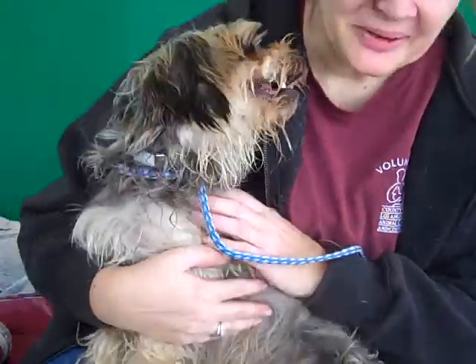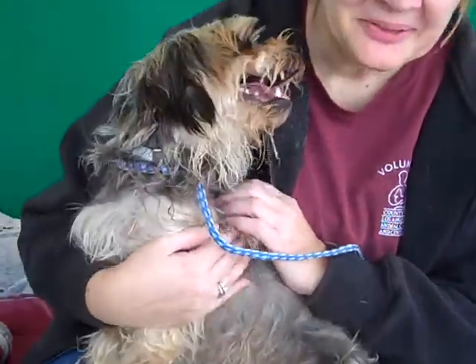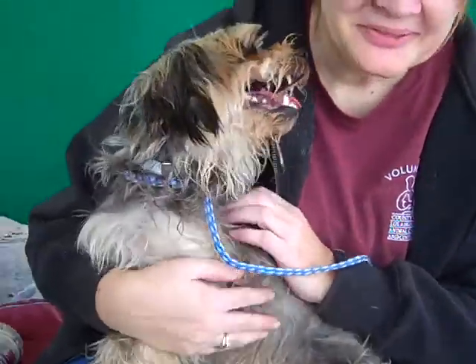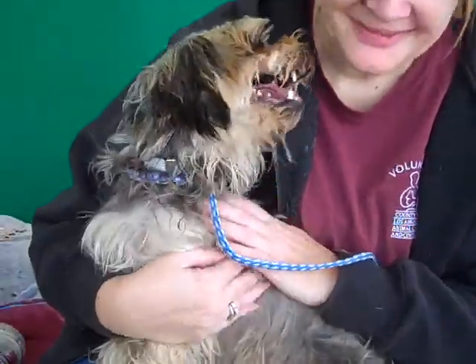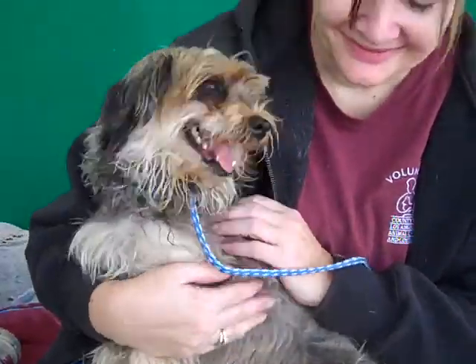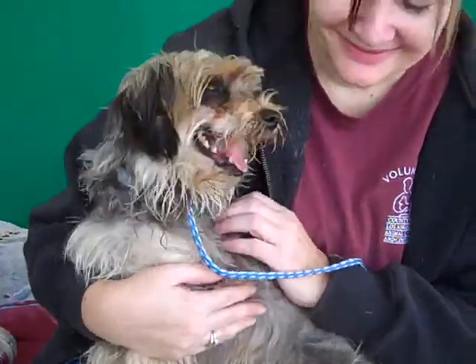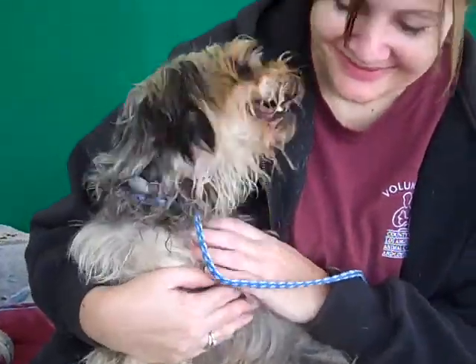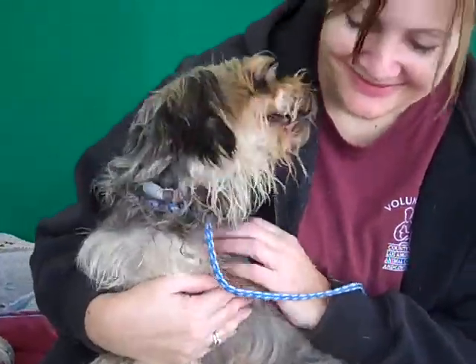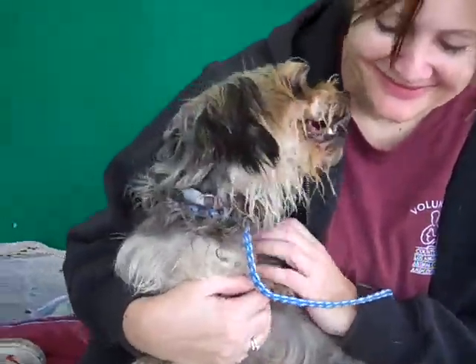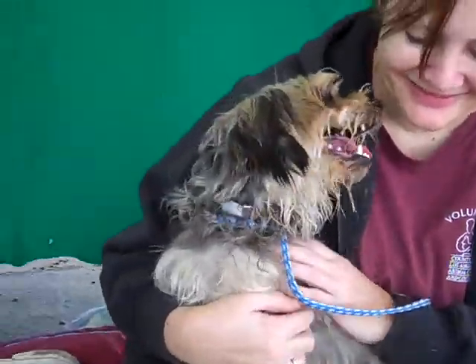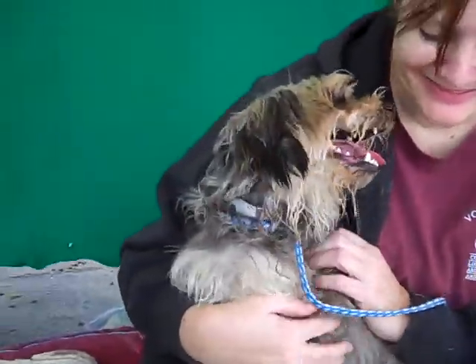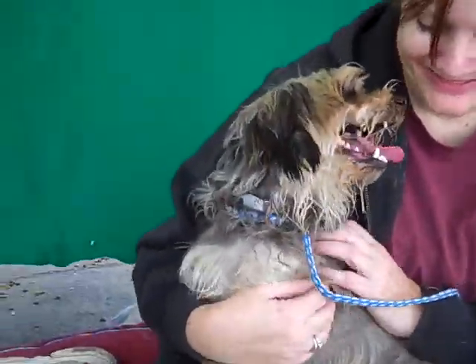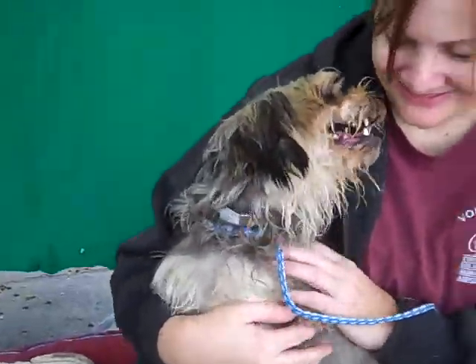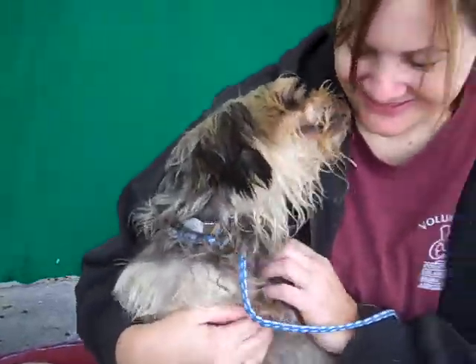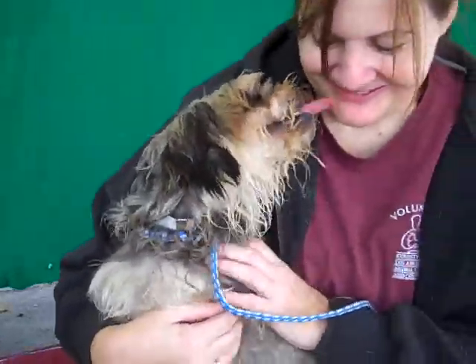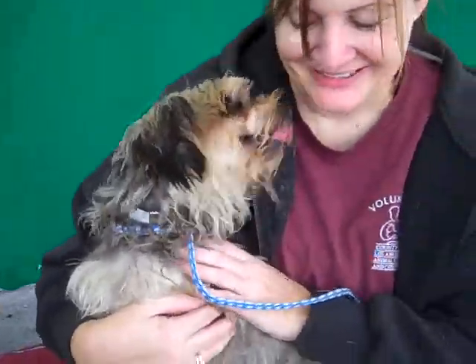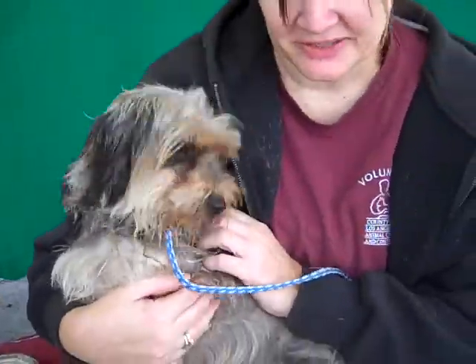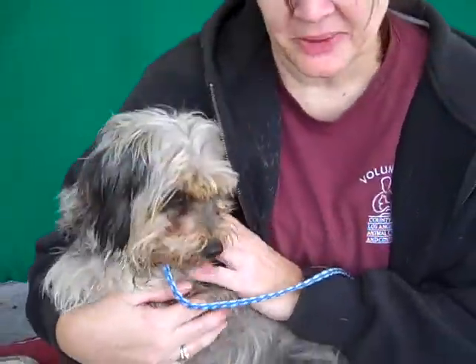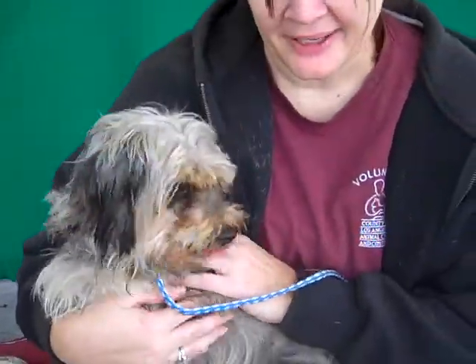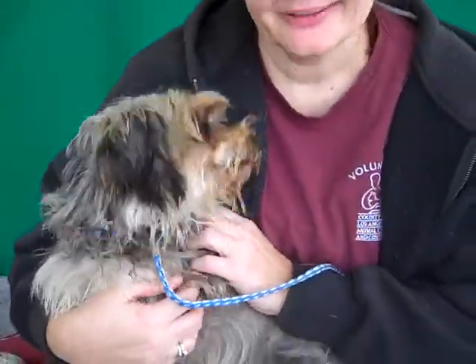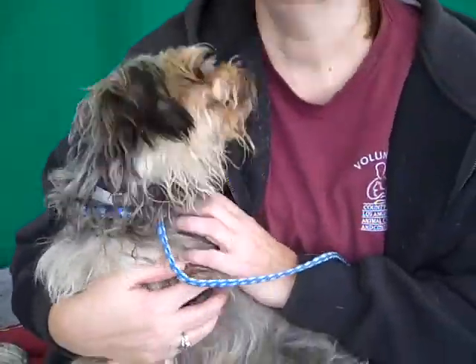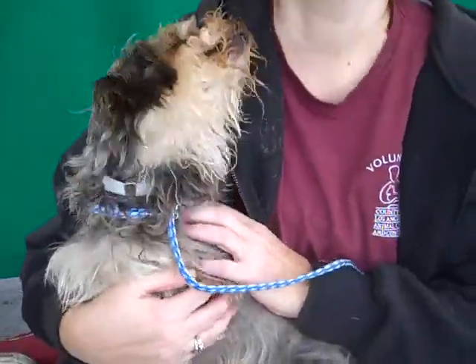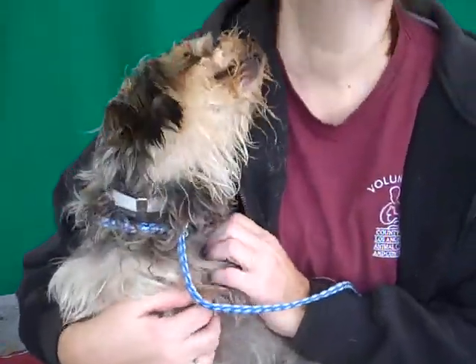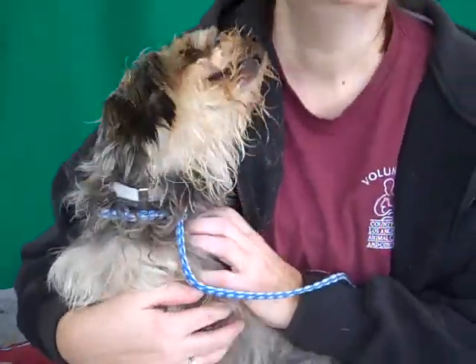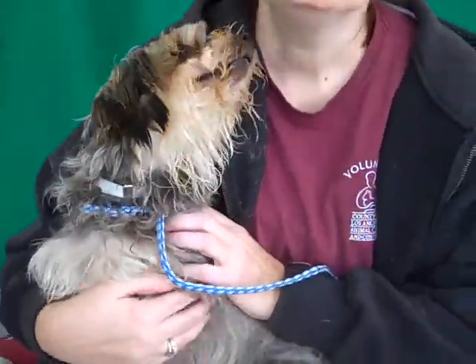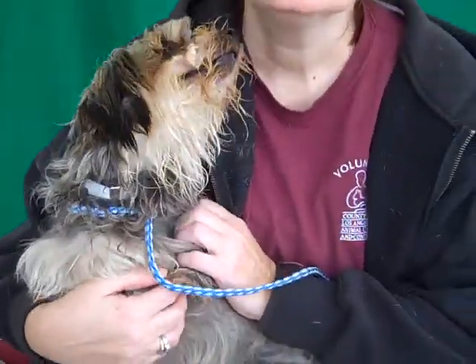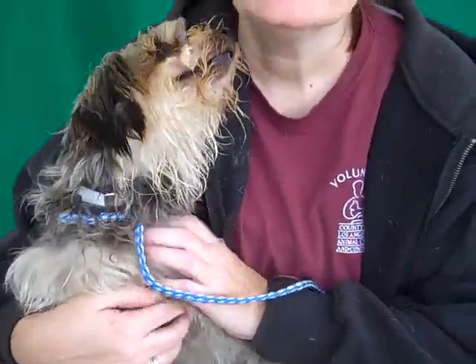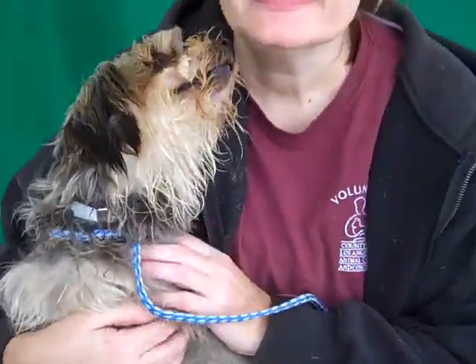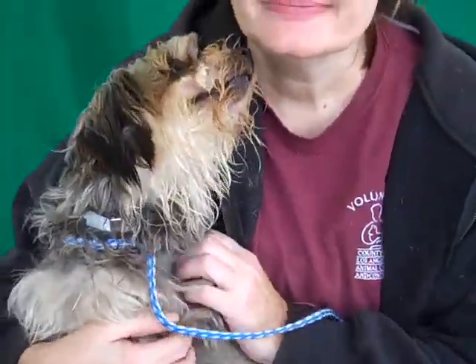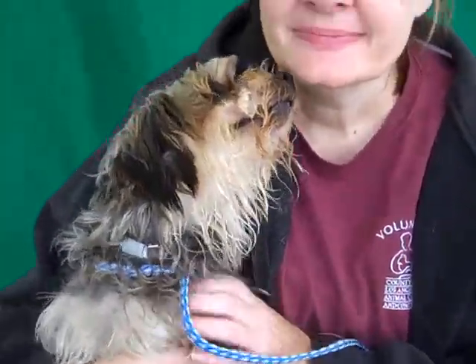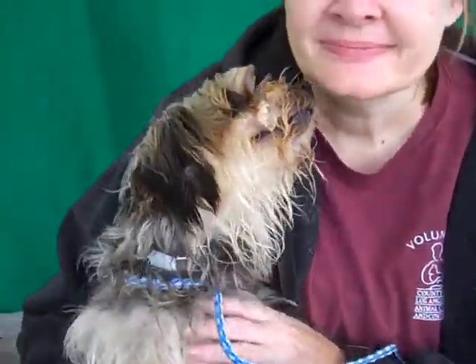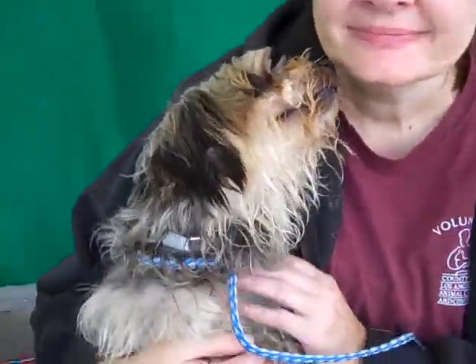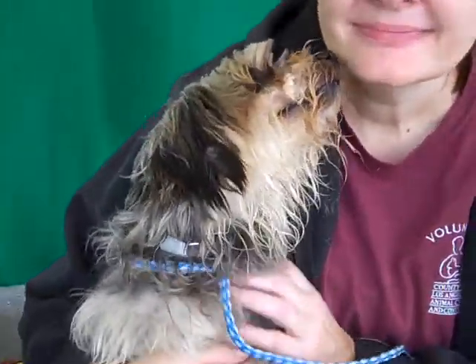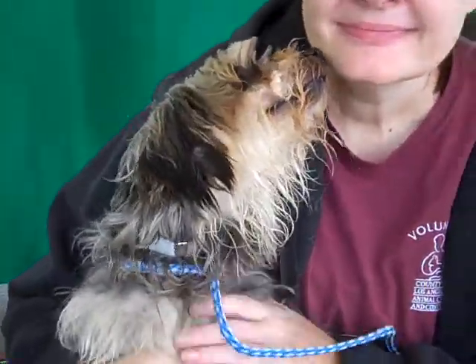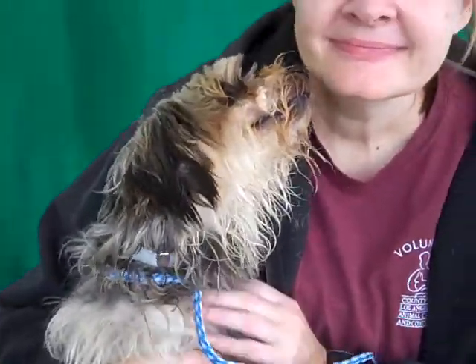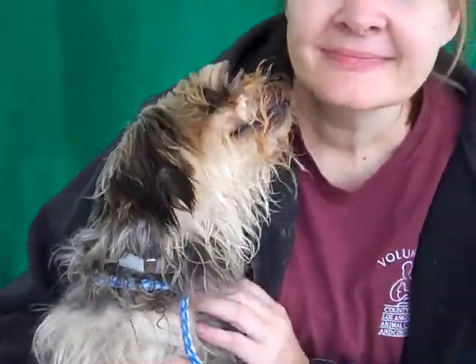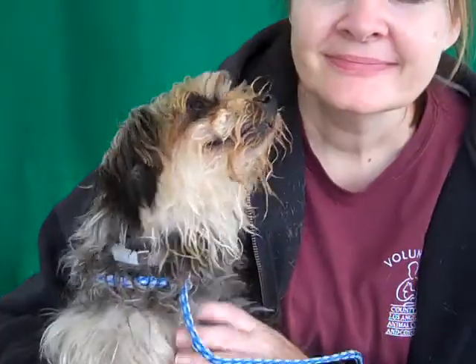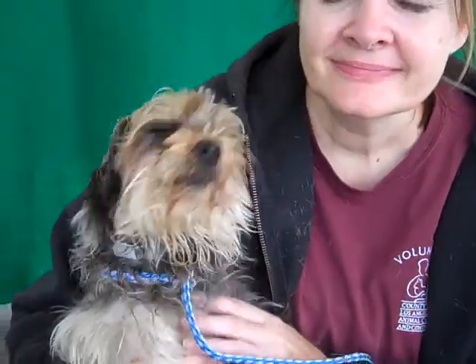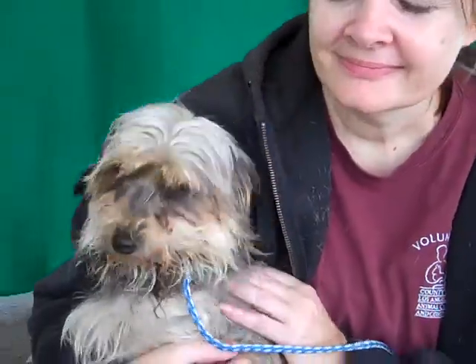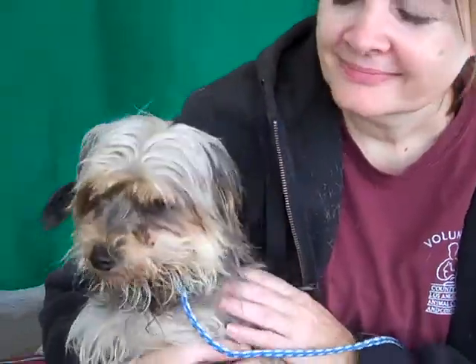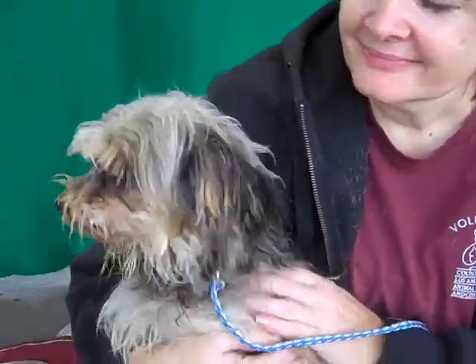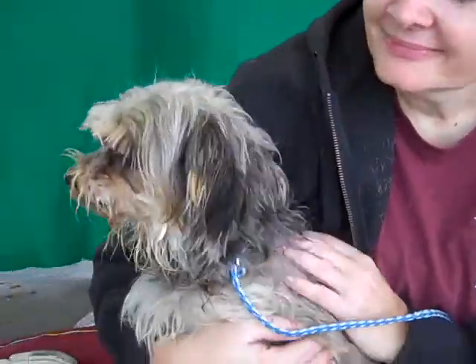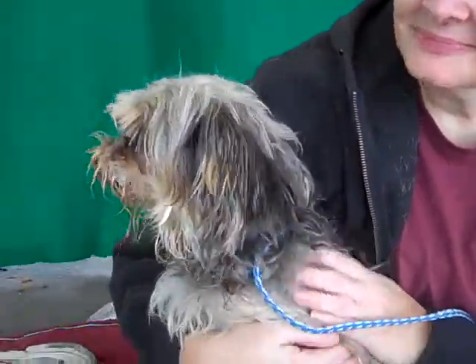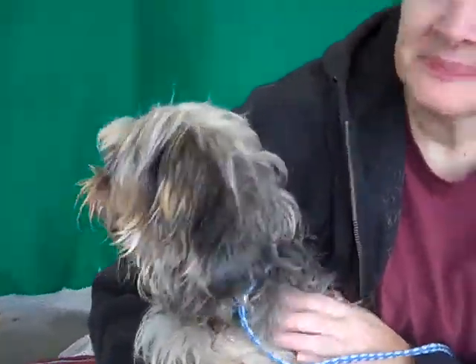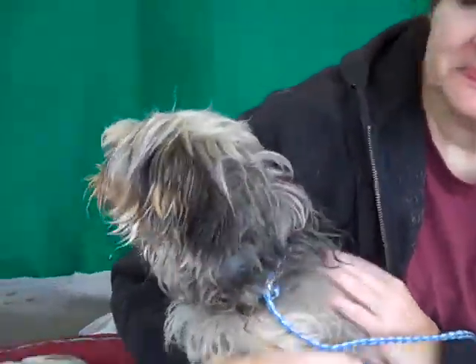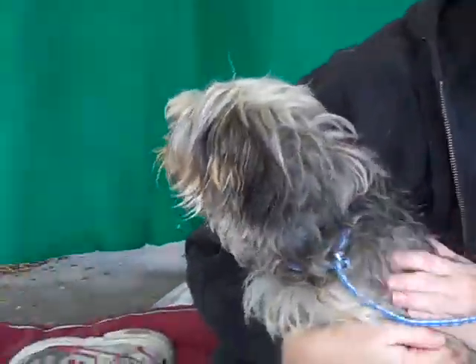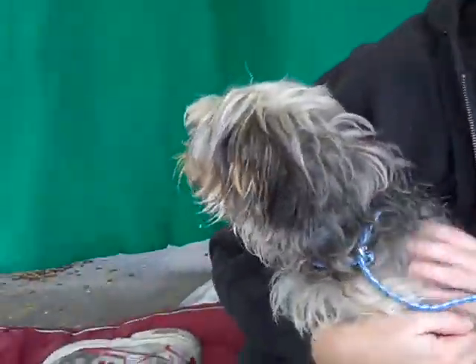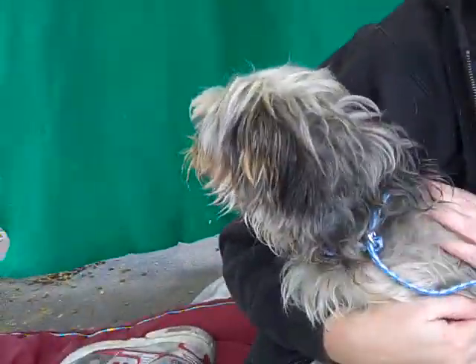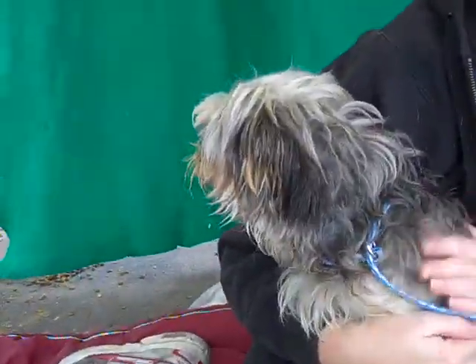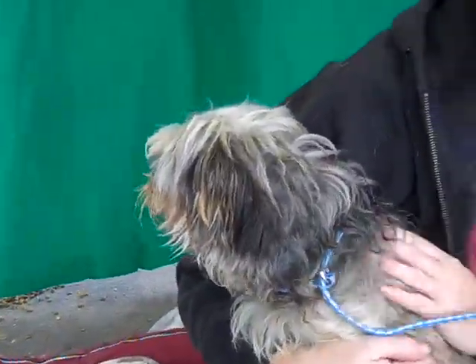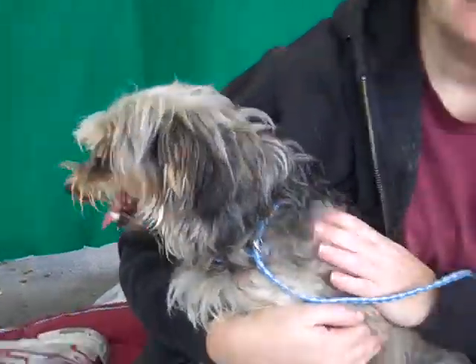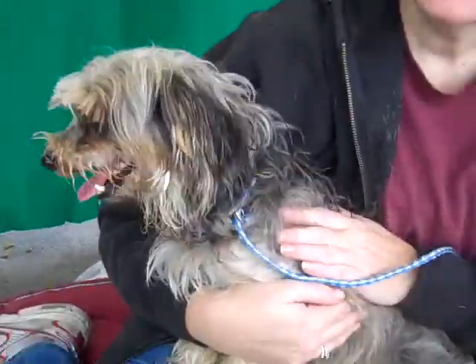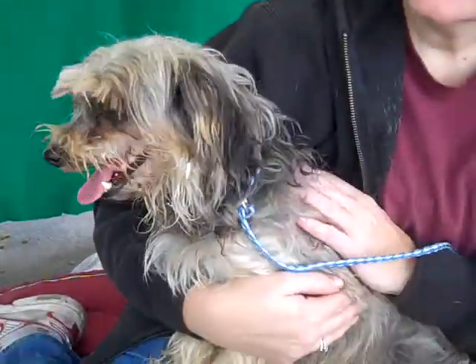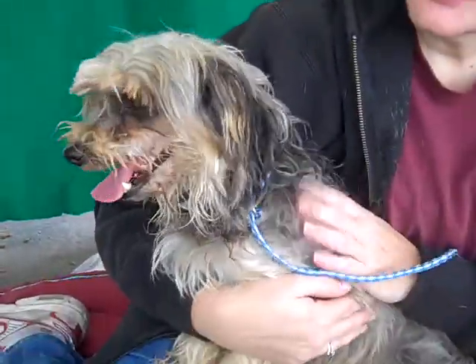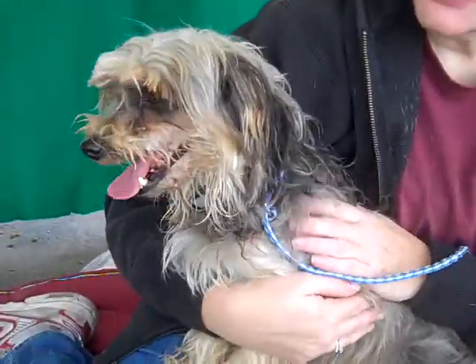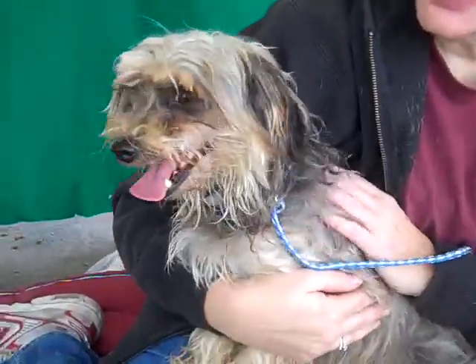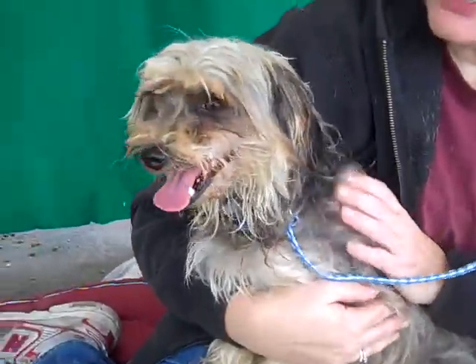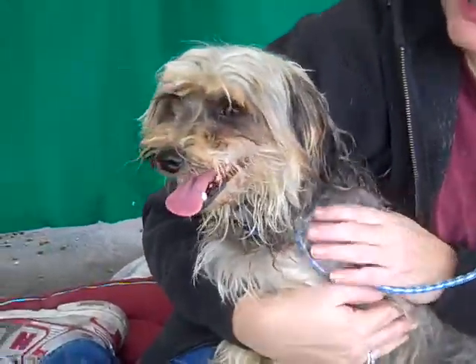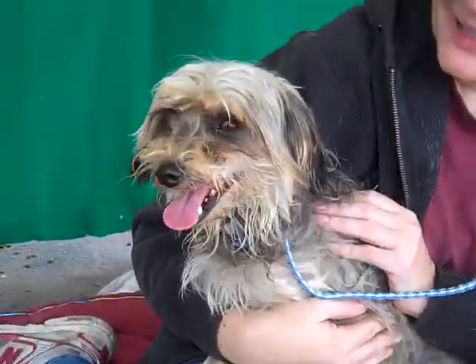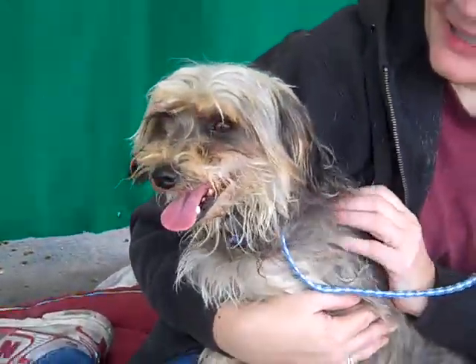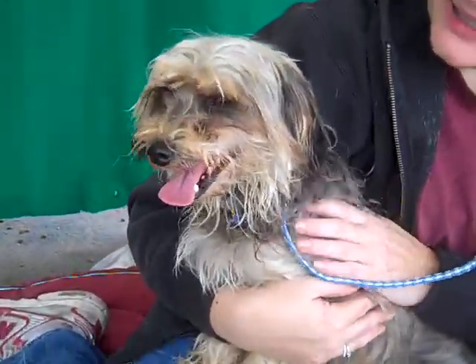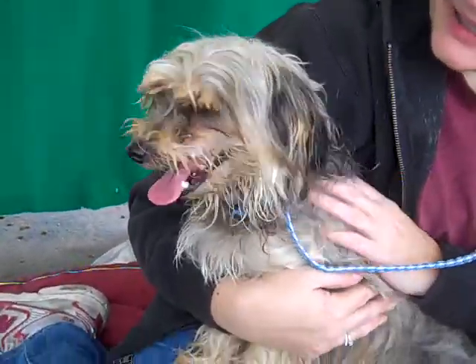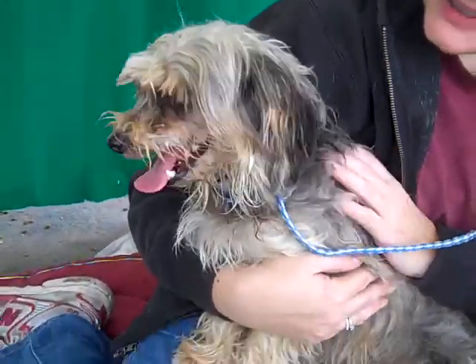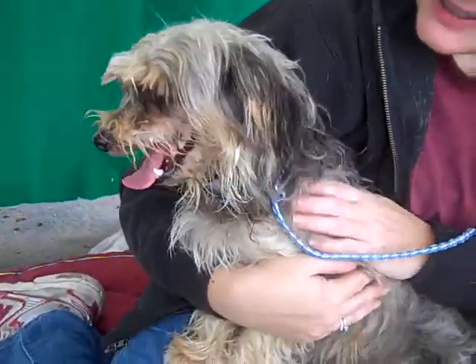His previous owner said that it was just too much time taking care of a poor little dog like this. Well, we can test that.